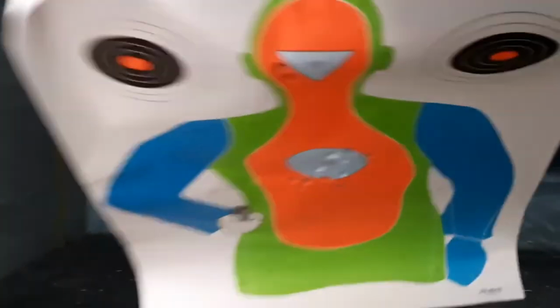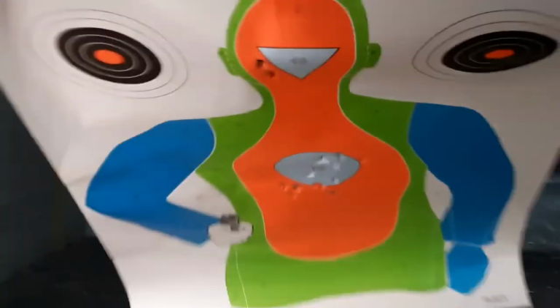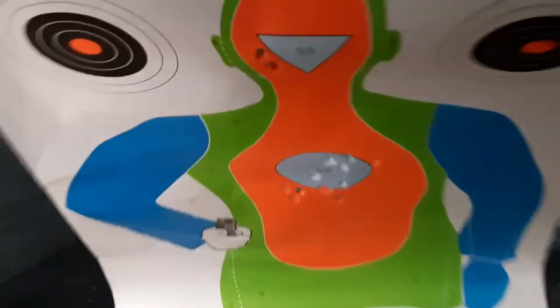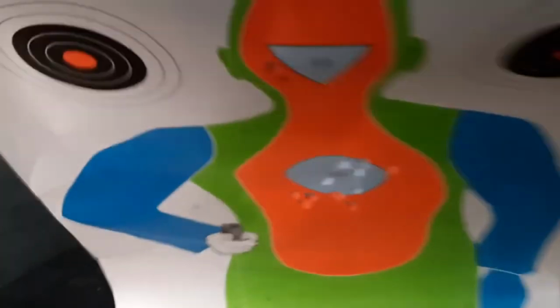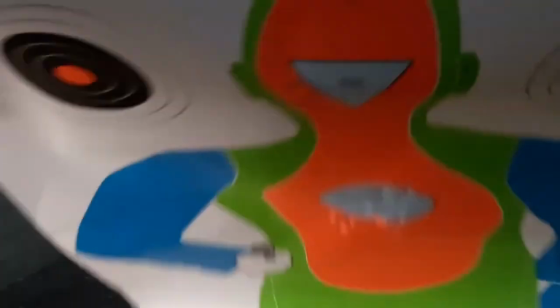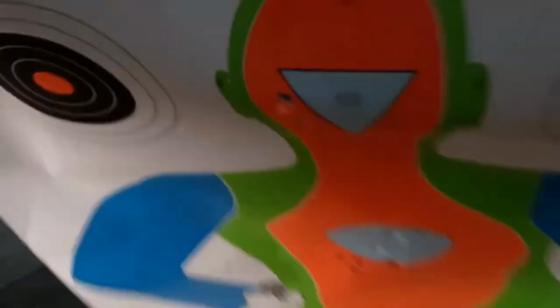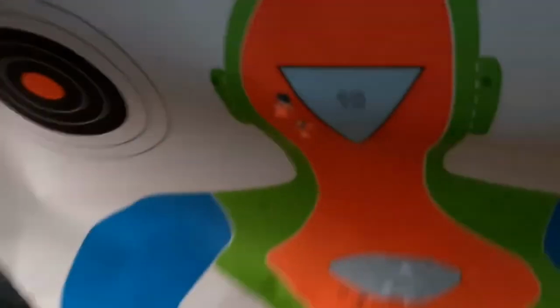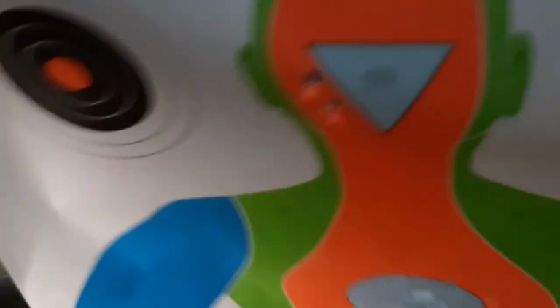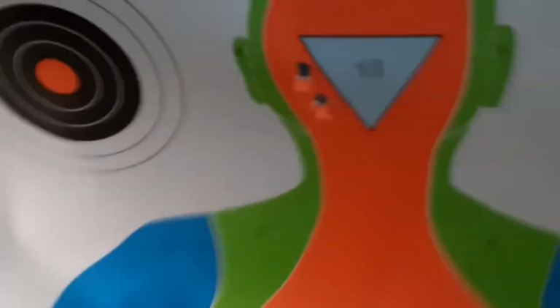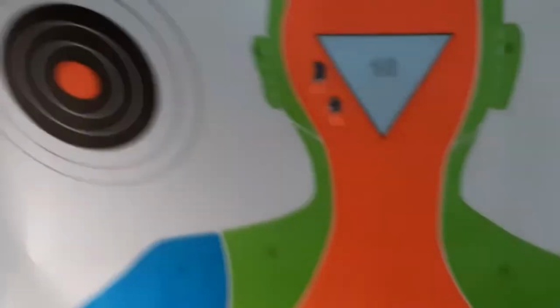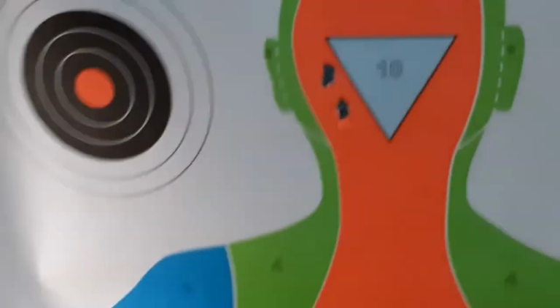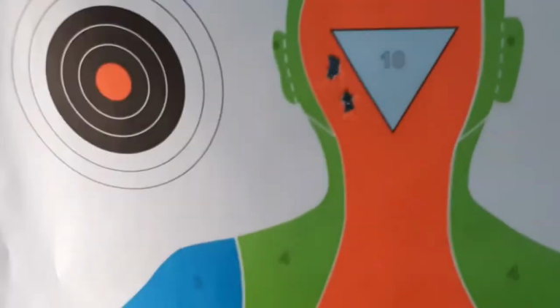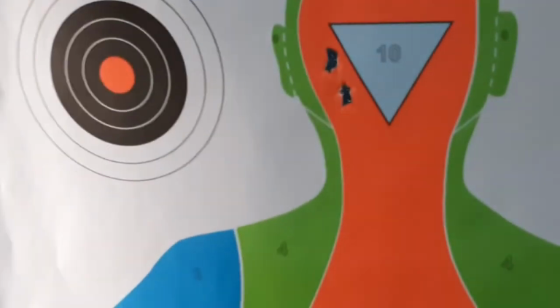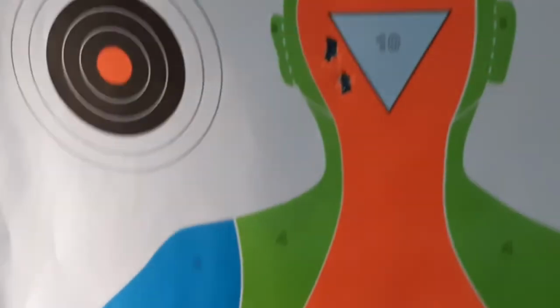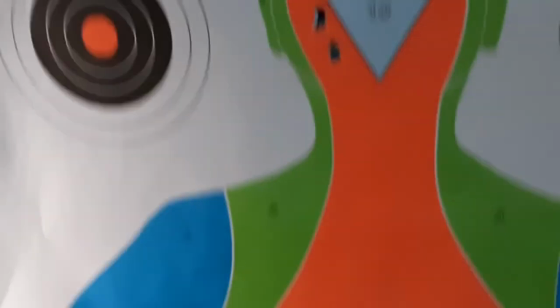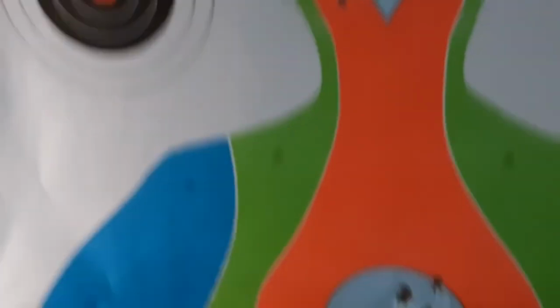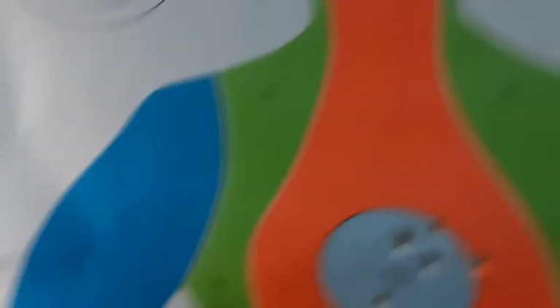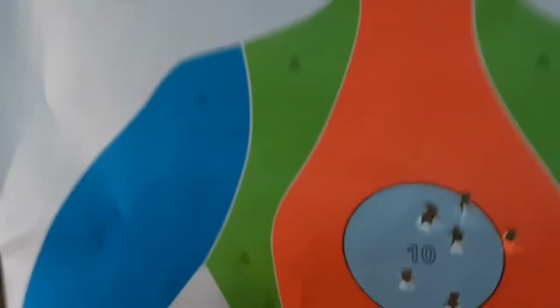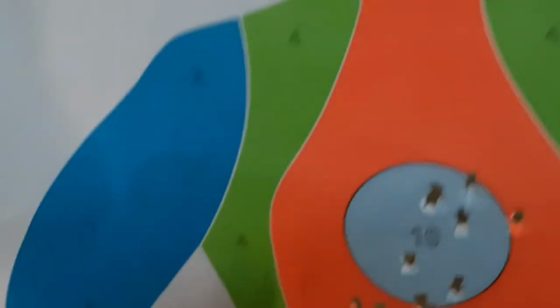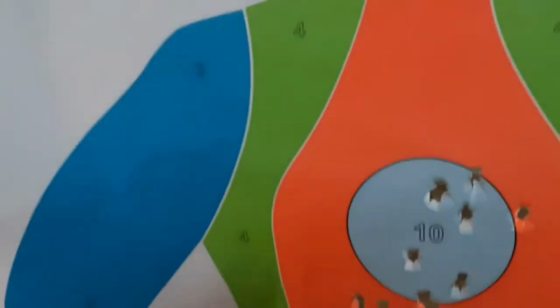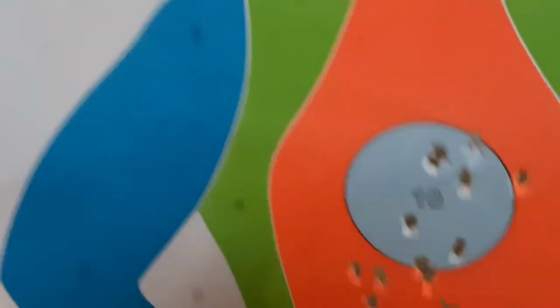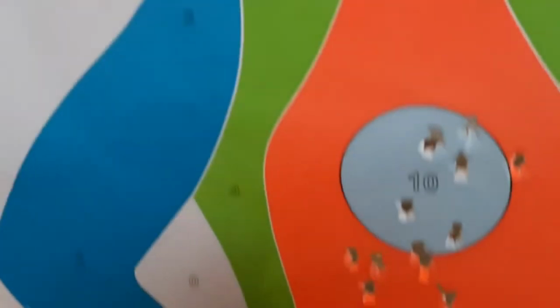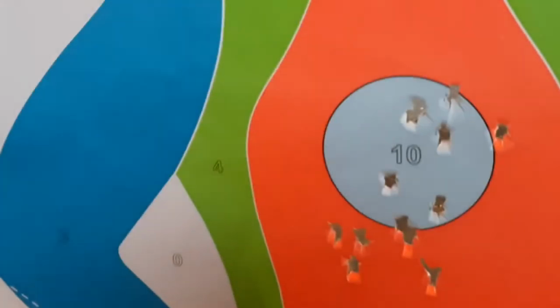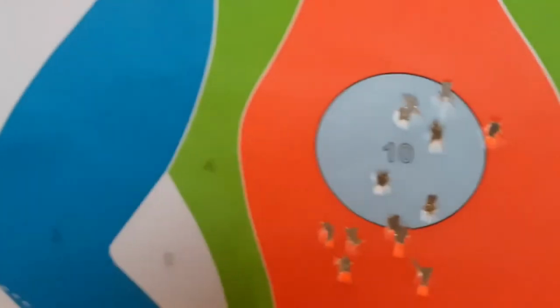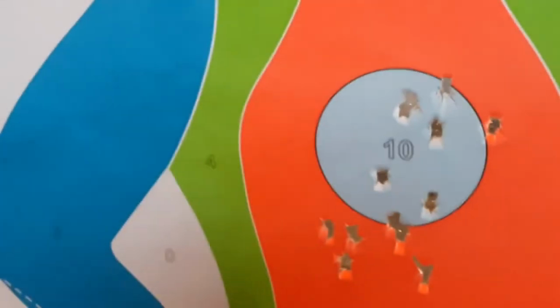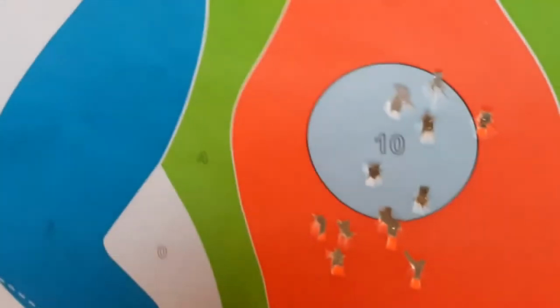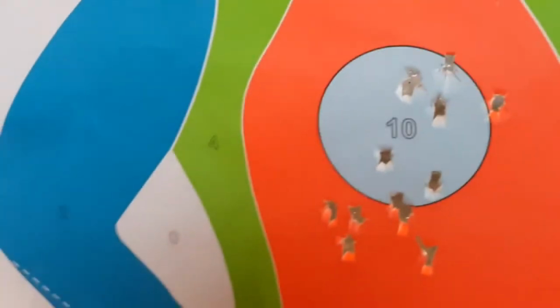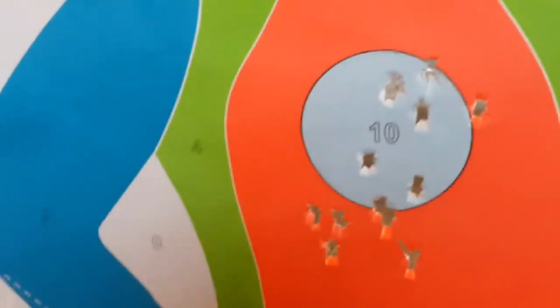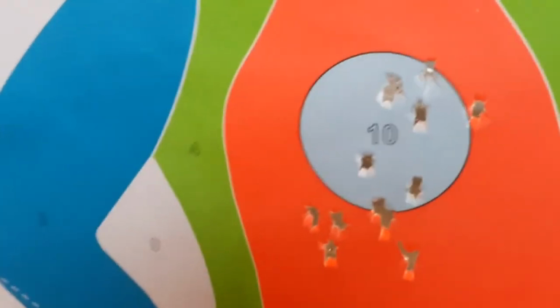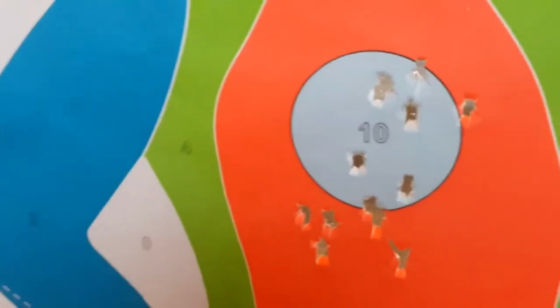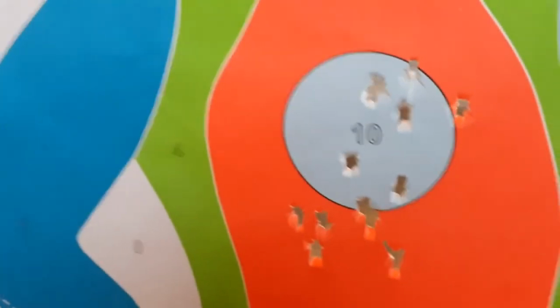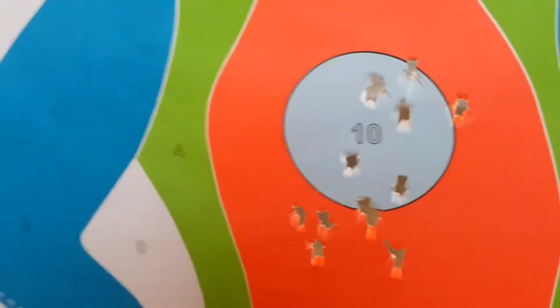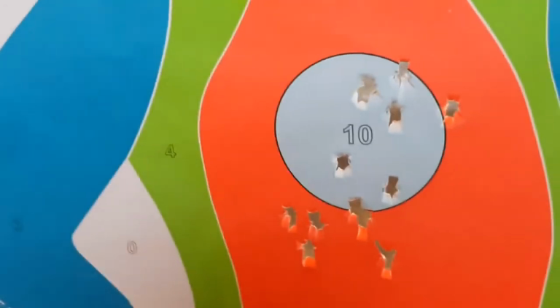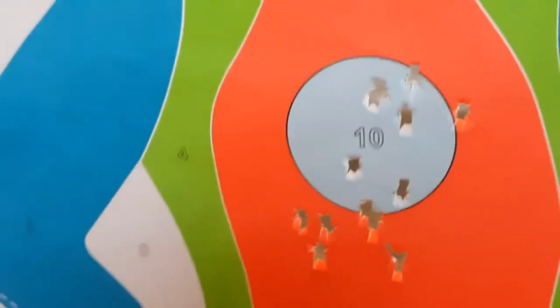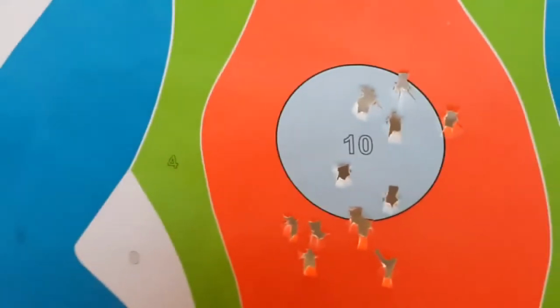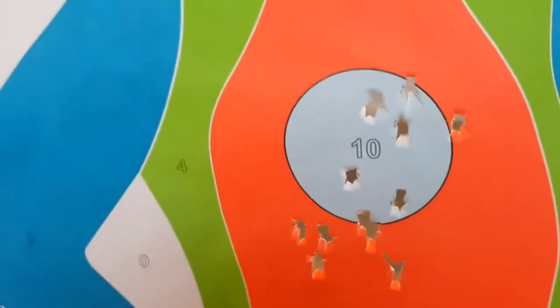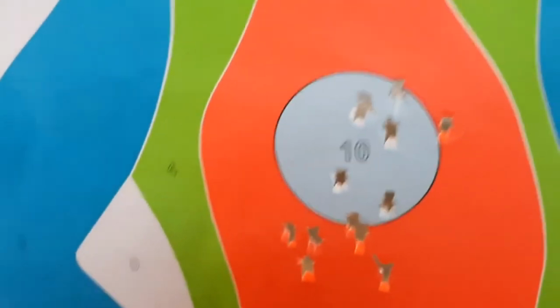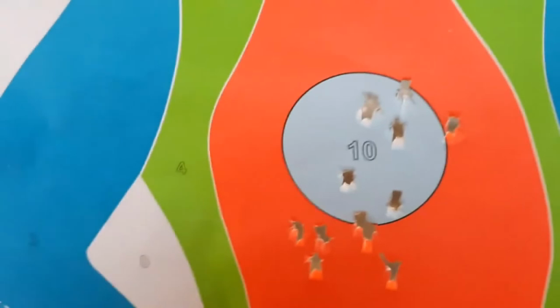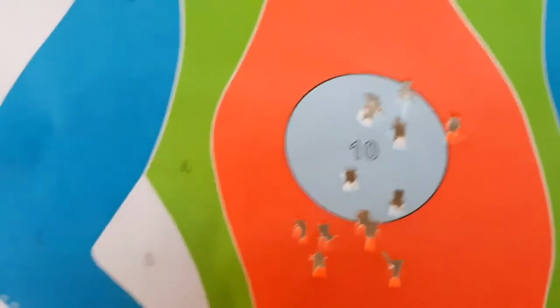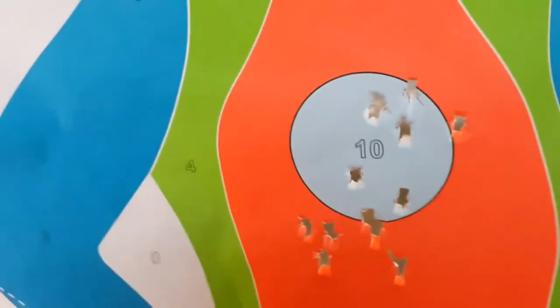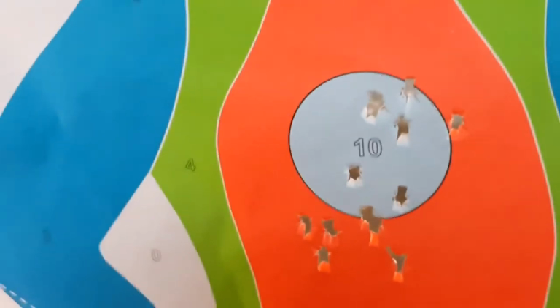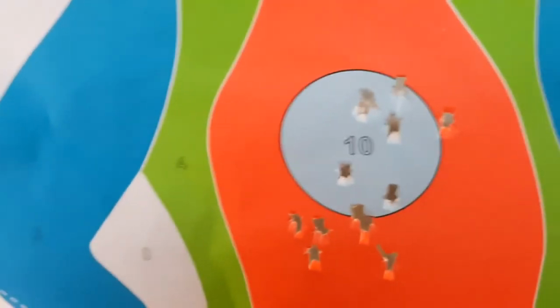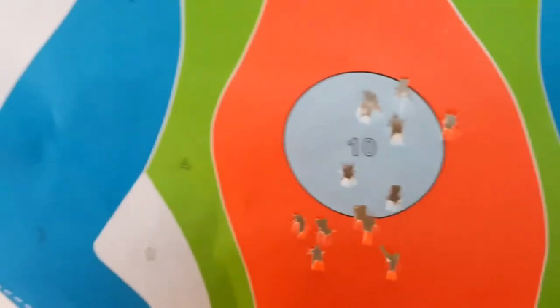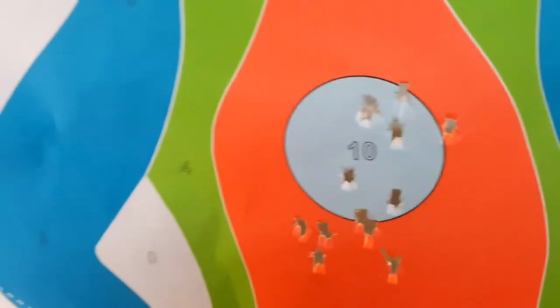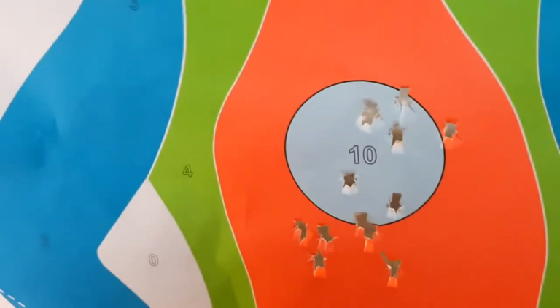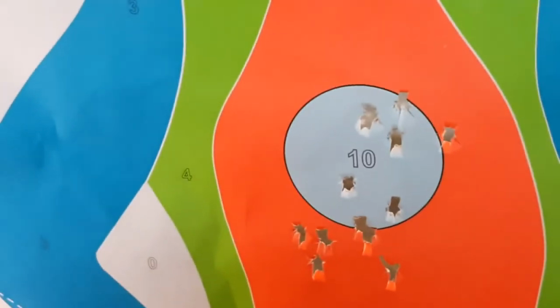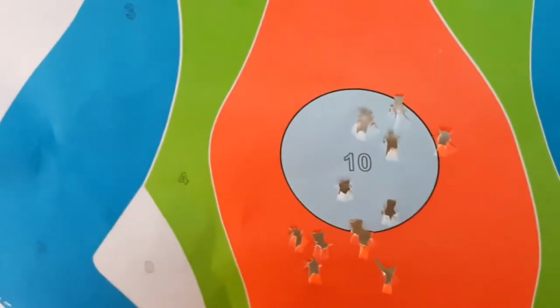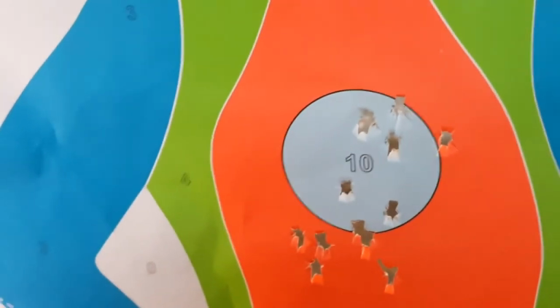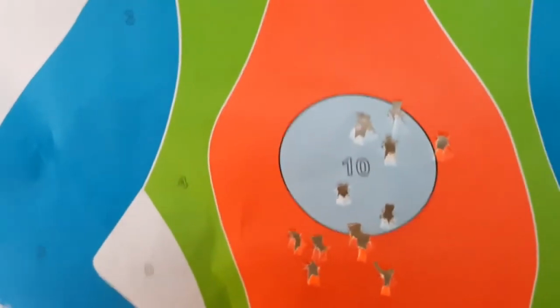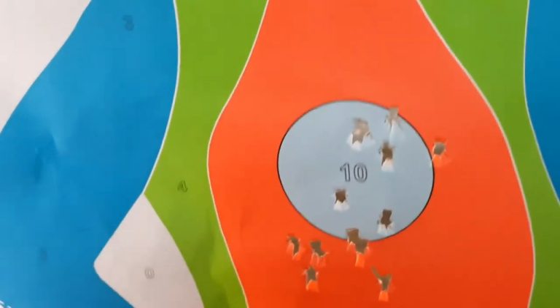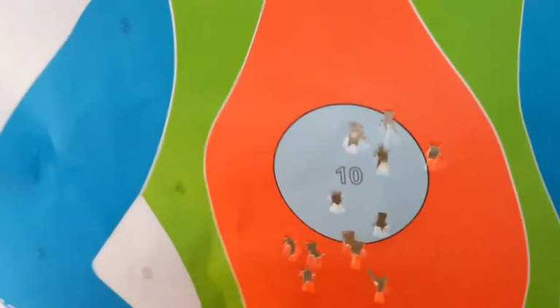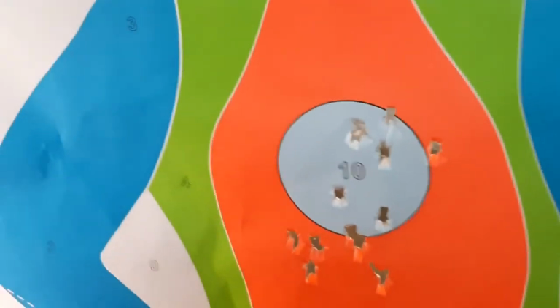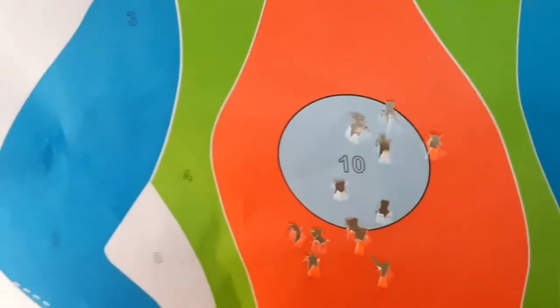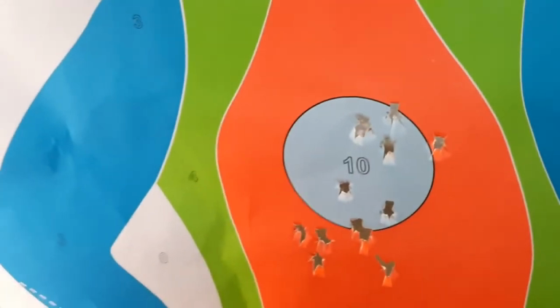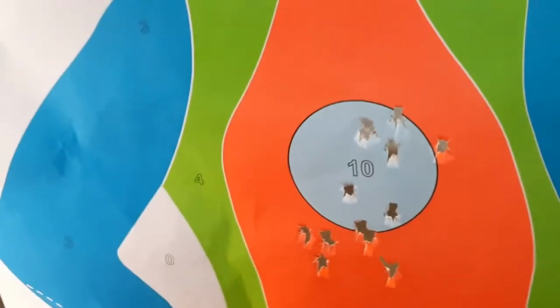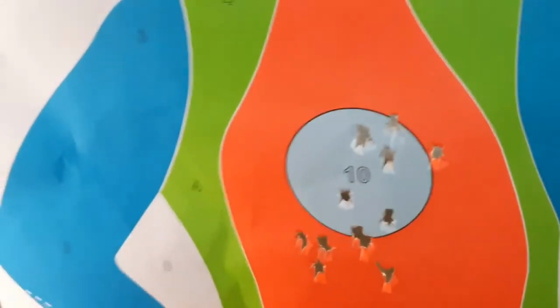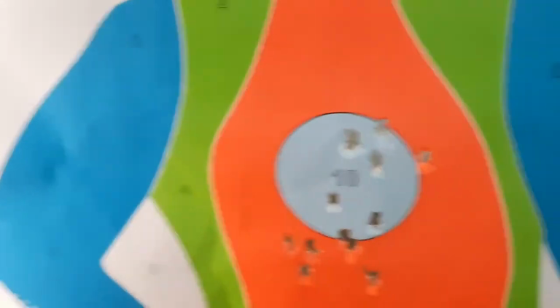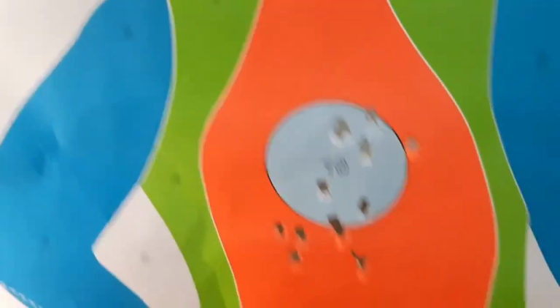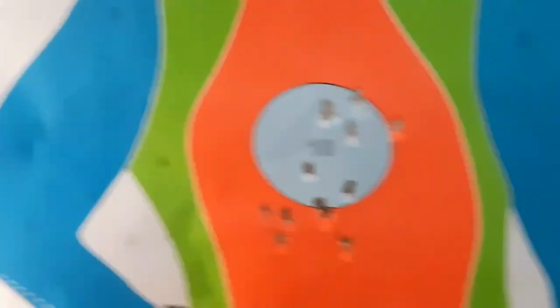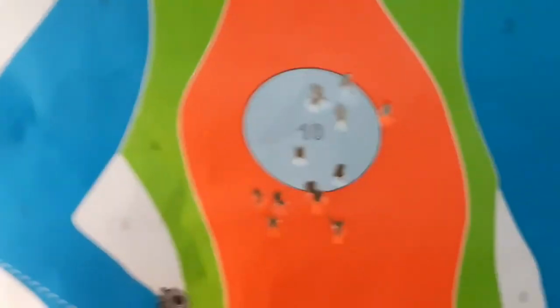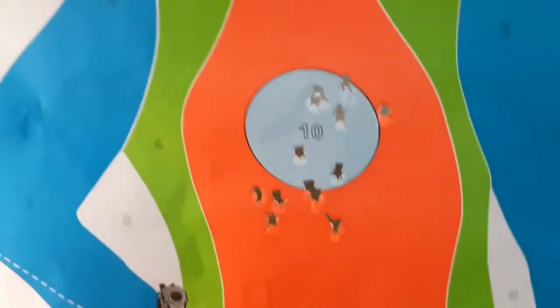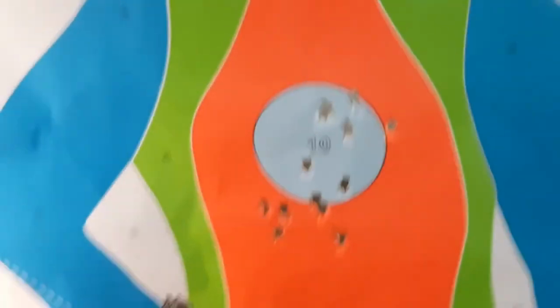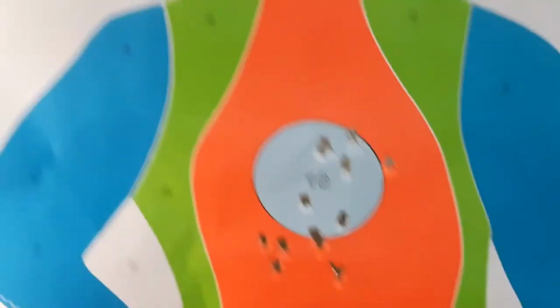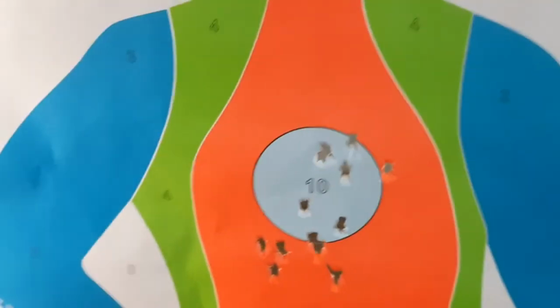For point shooting — not so bad. Center line, a little bit low, but not so bad. Thanks.